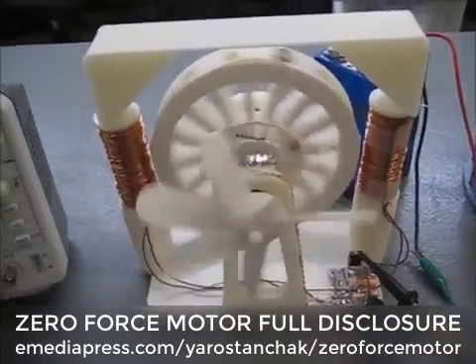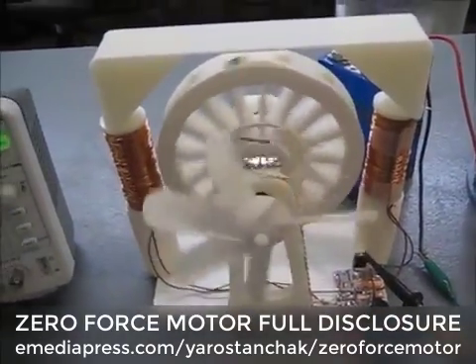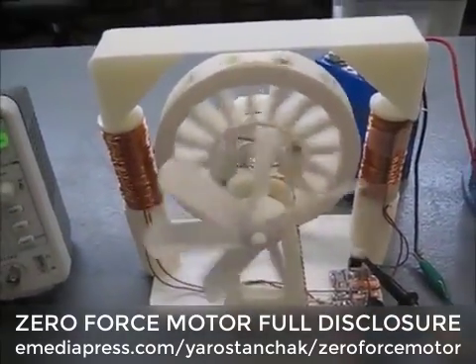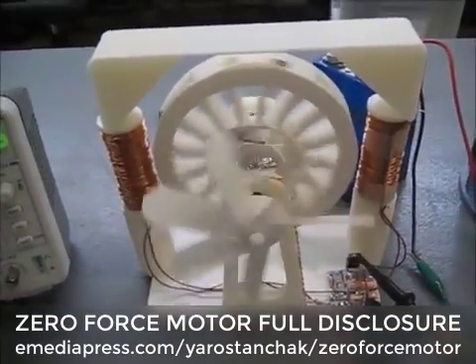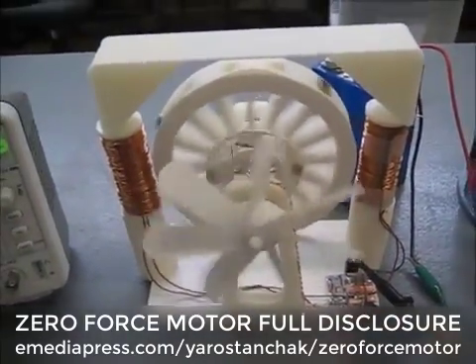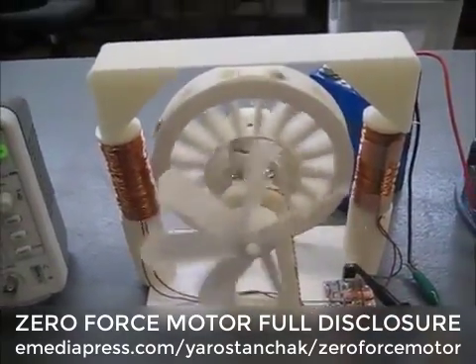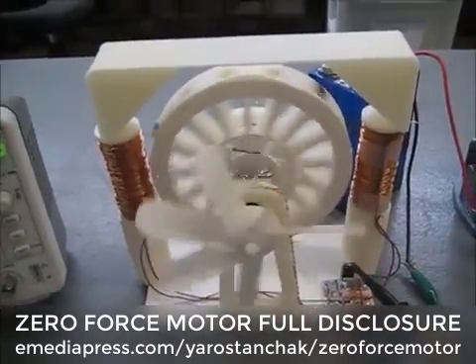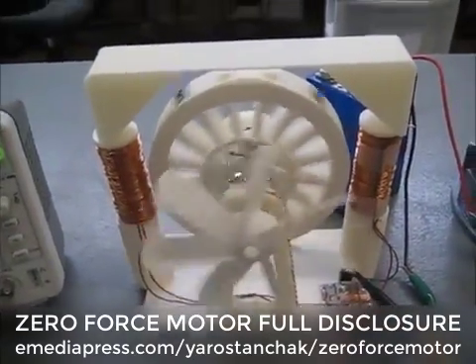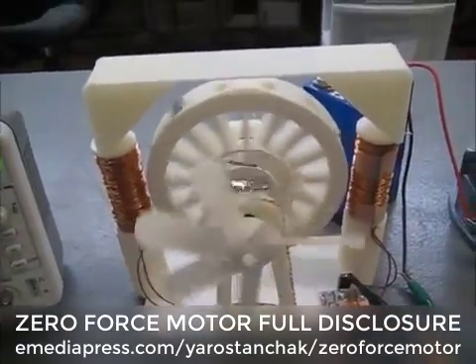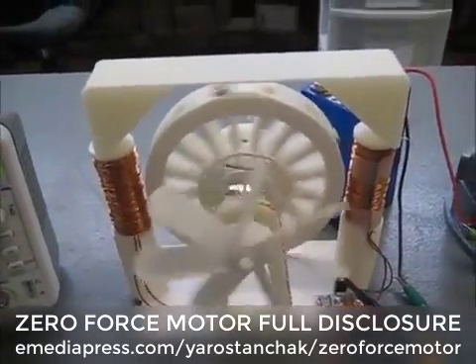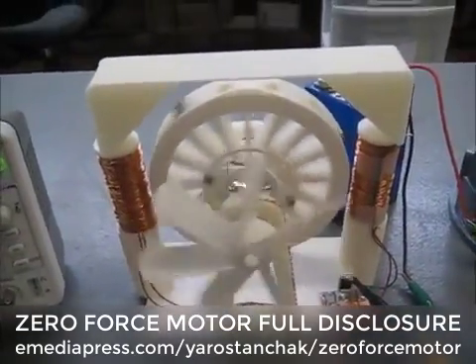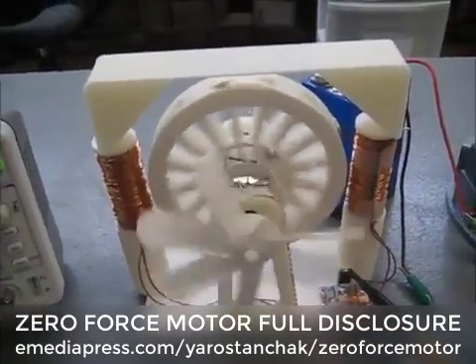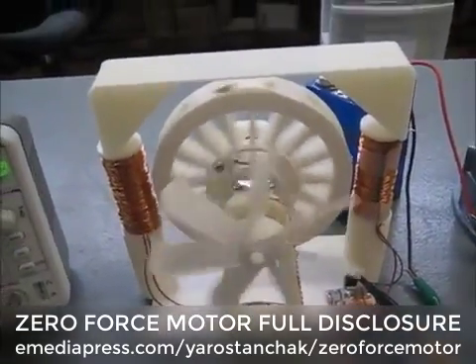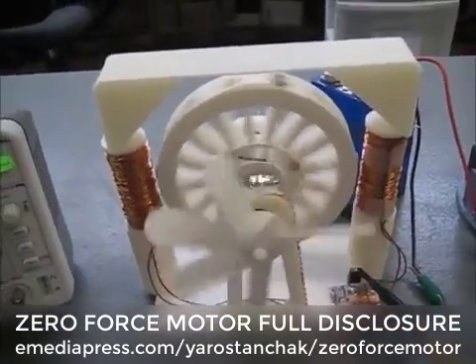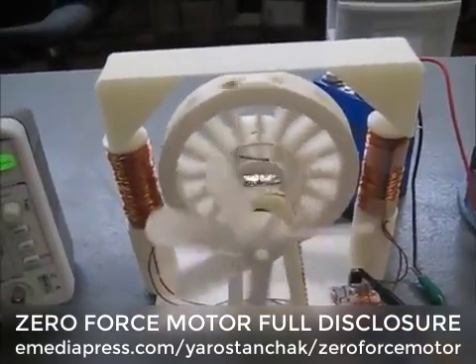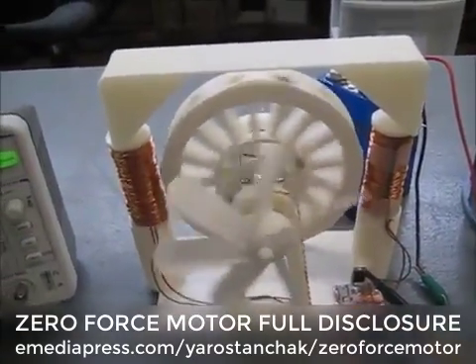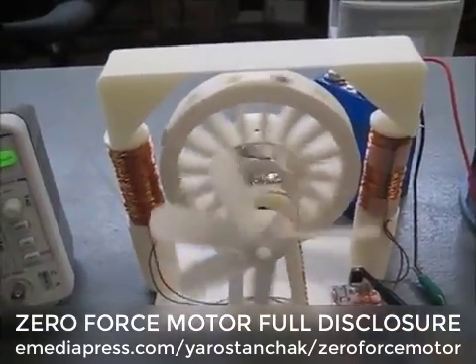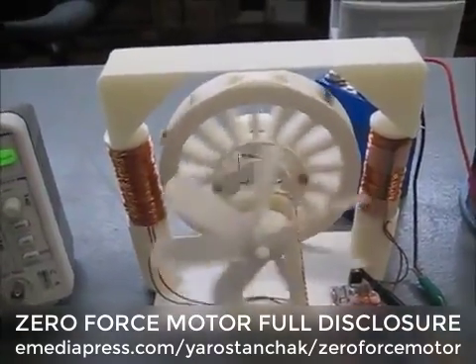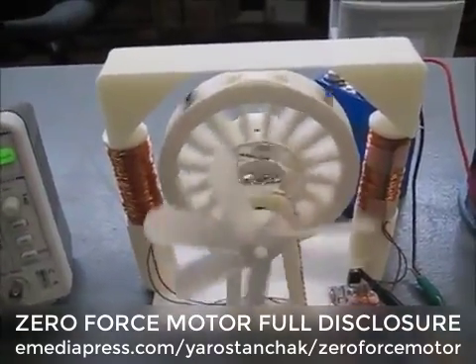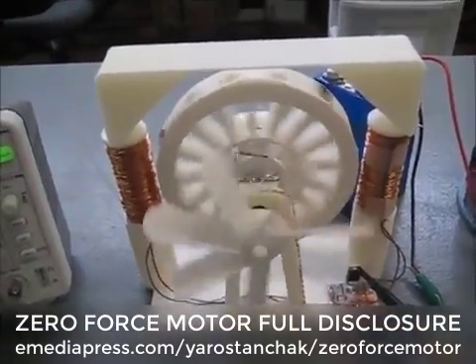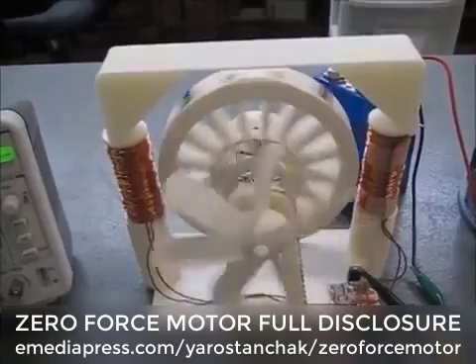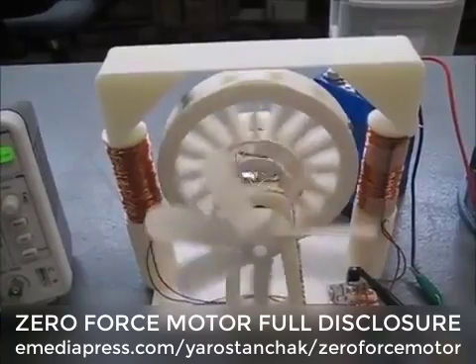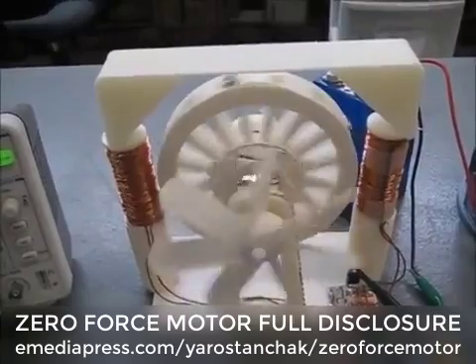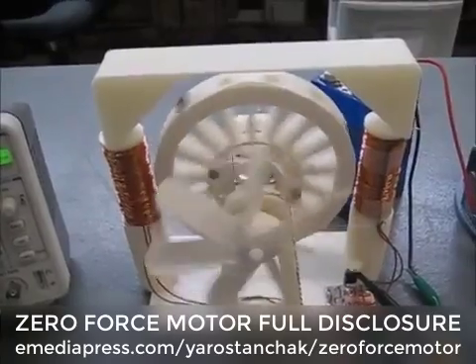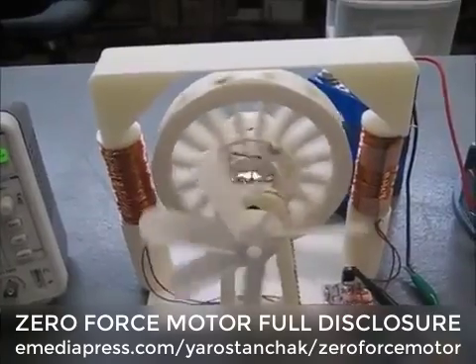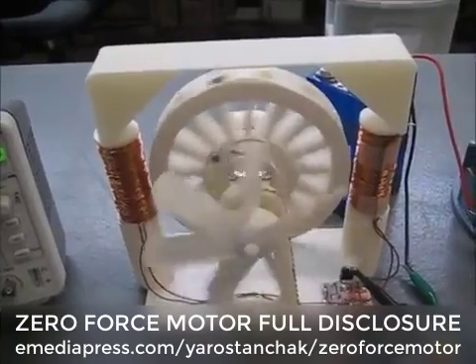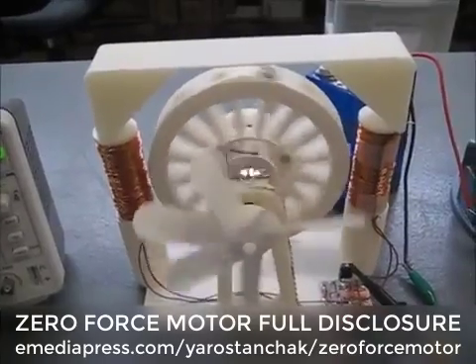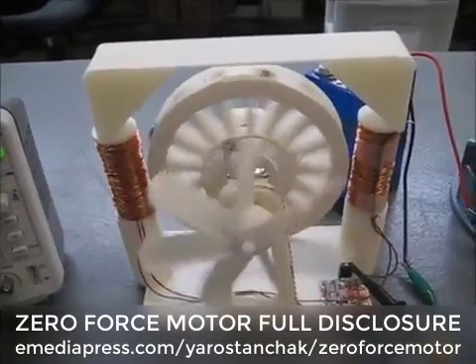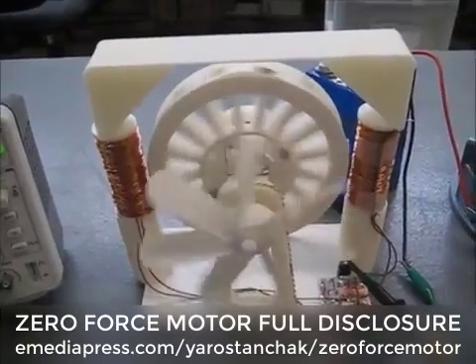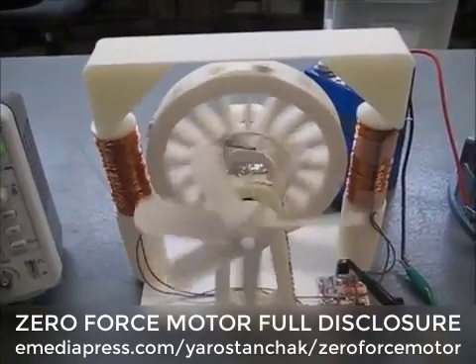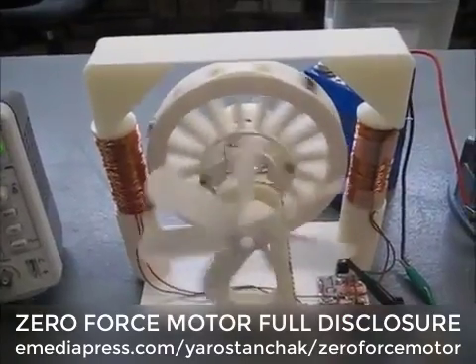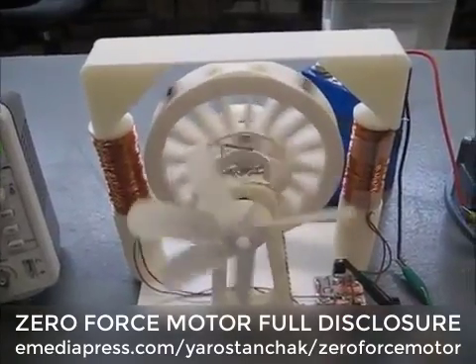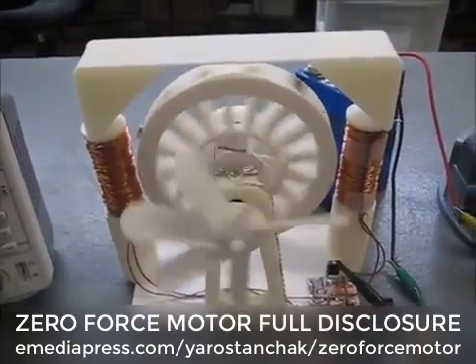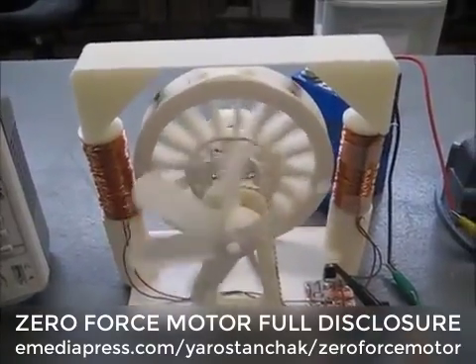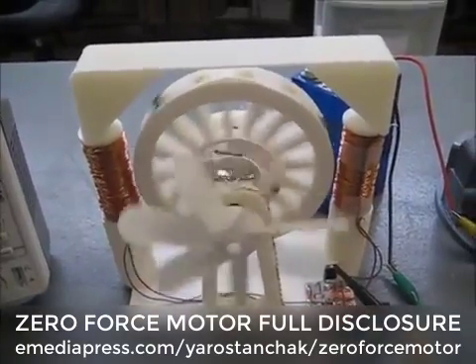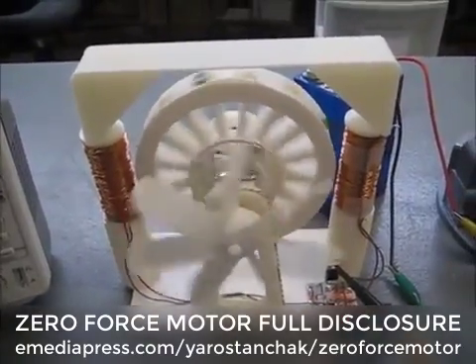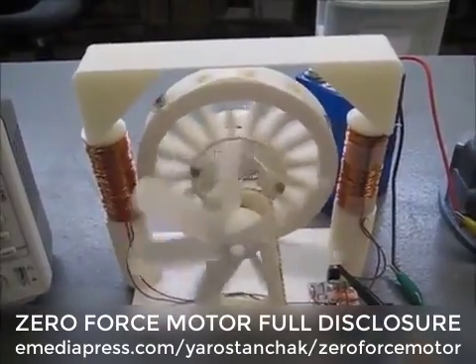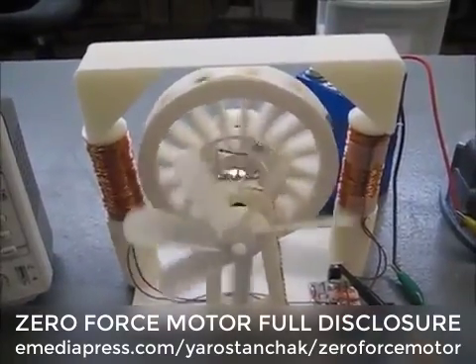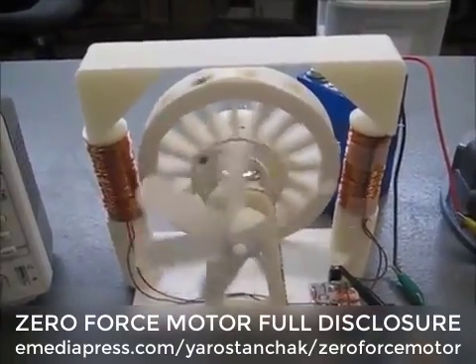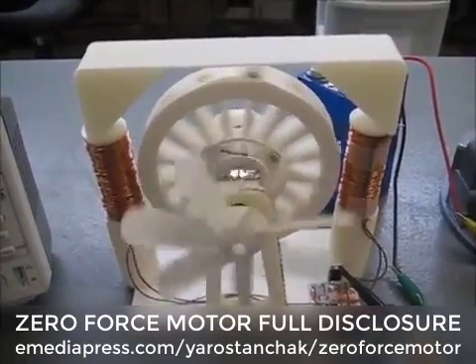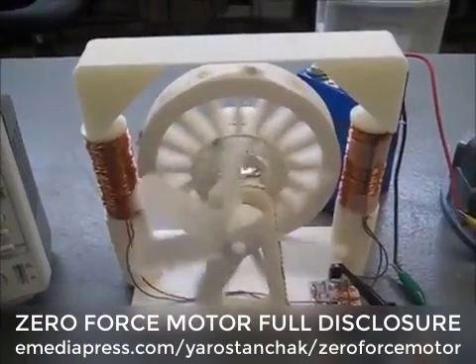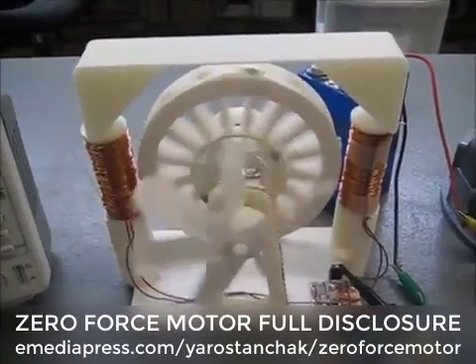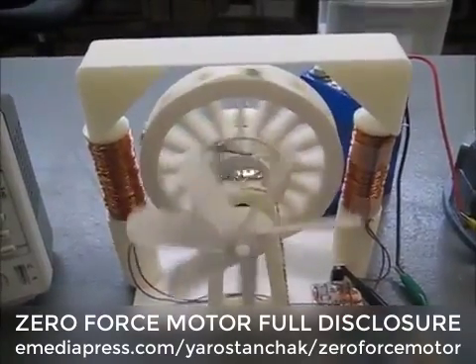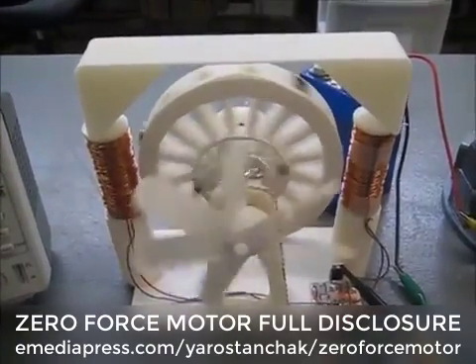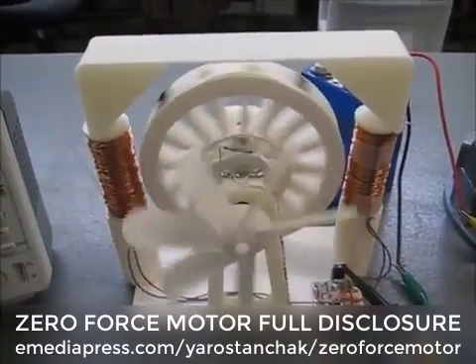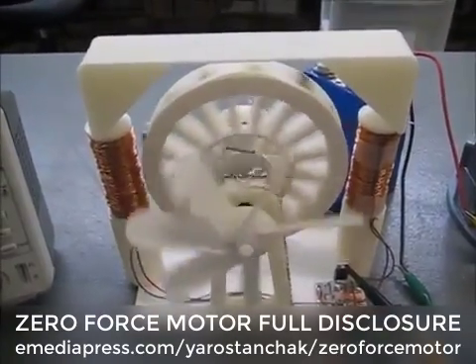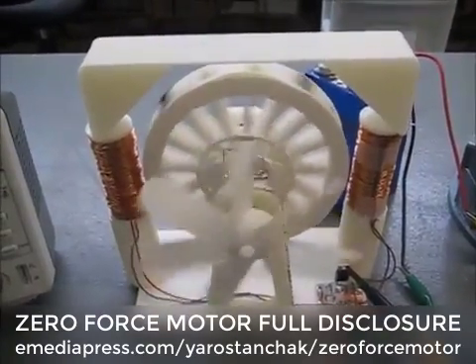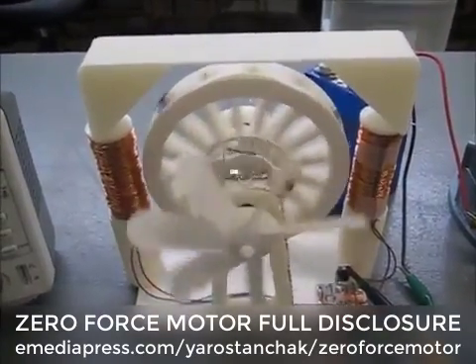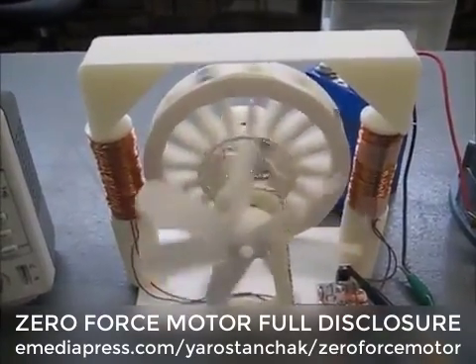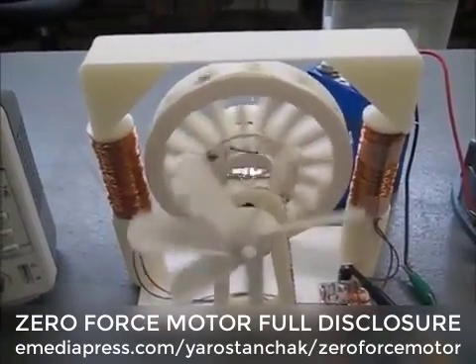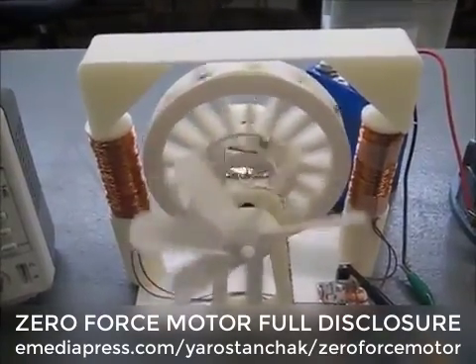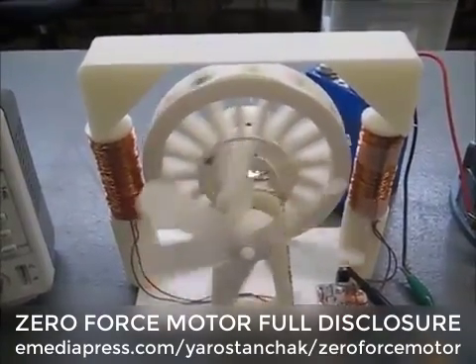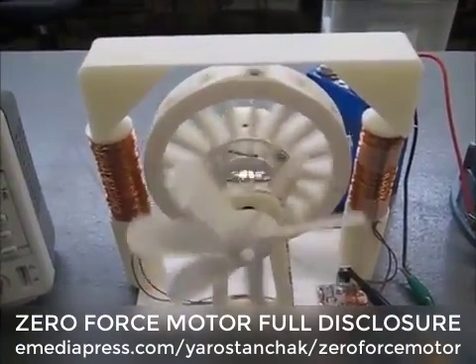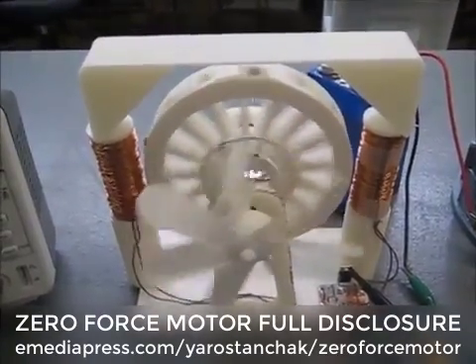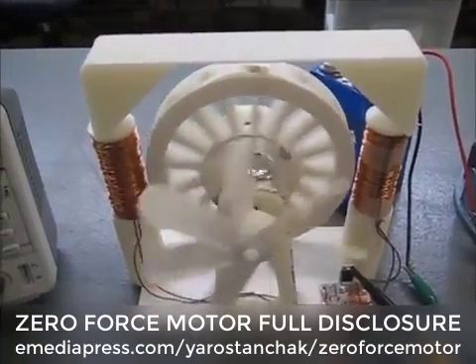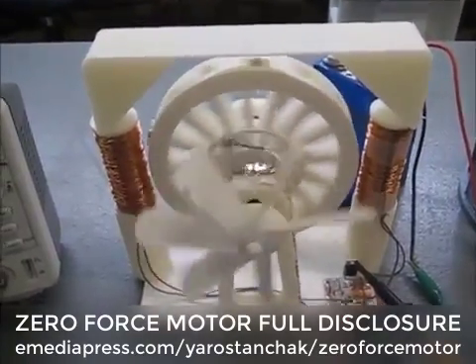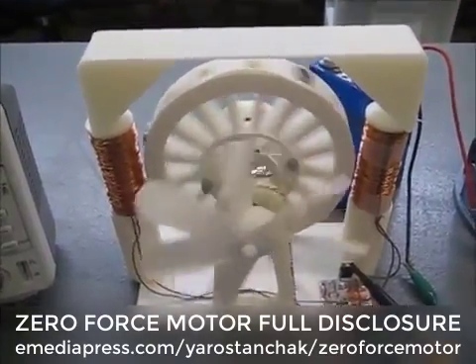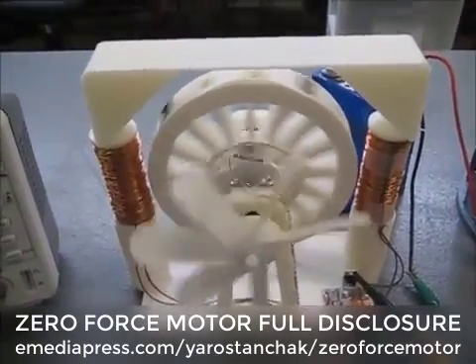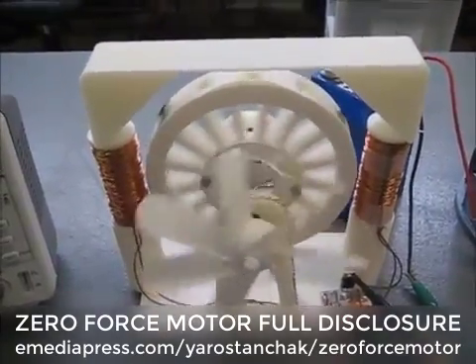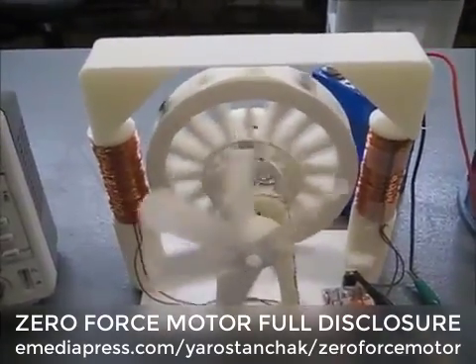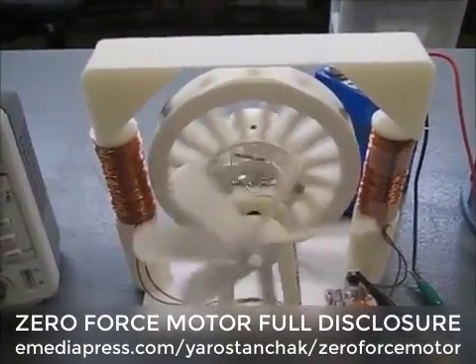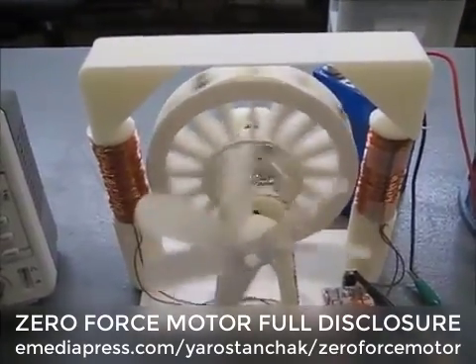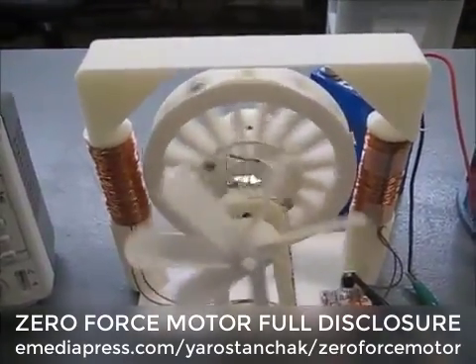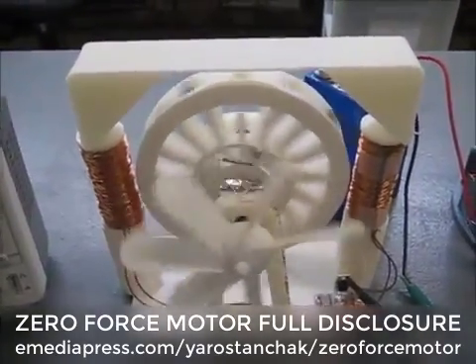That's the zero force motor. Thank you all for watching, and I hope I helped you with this. Until next time, bye.